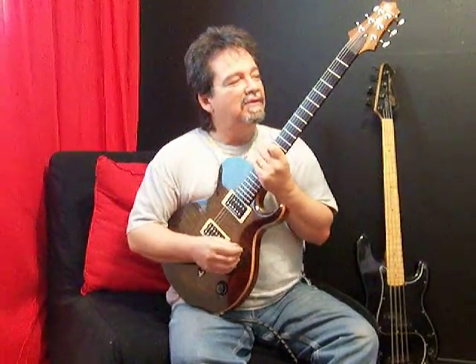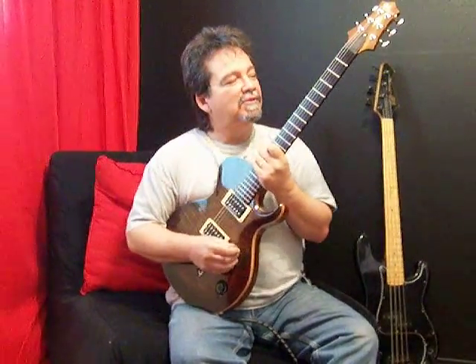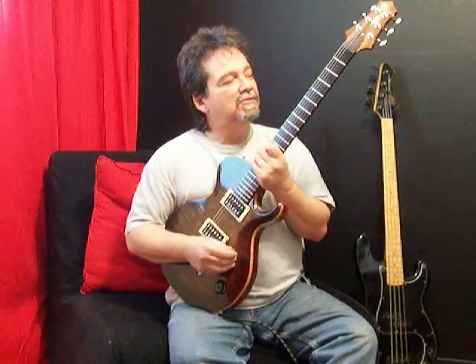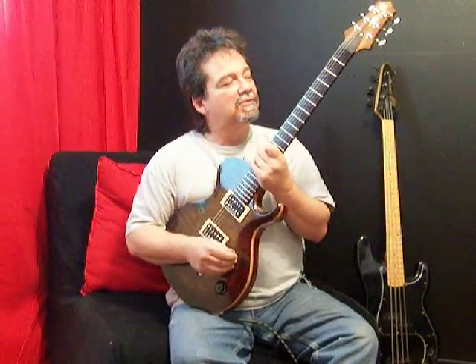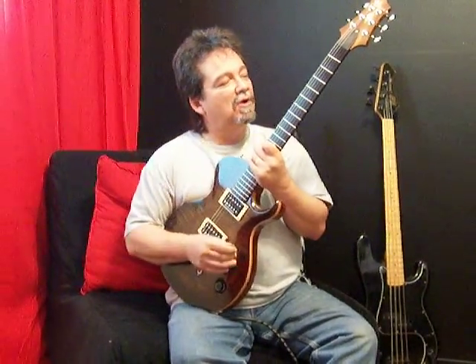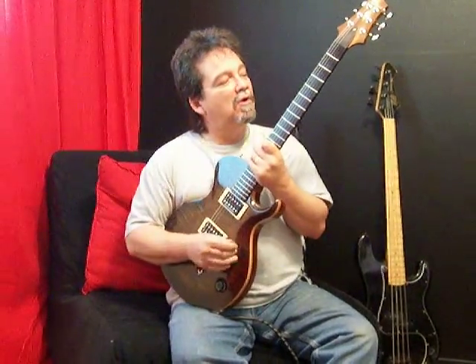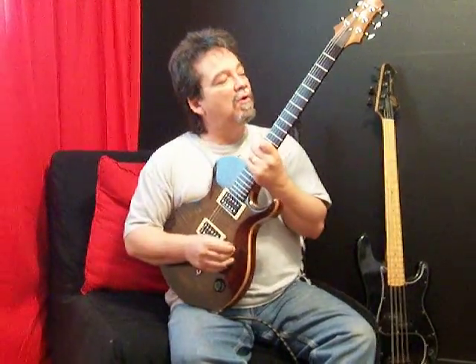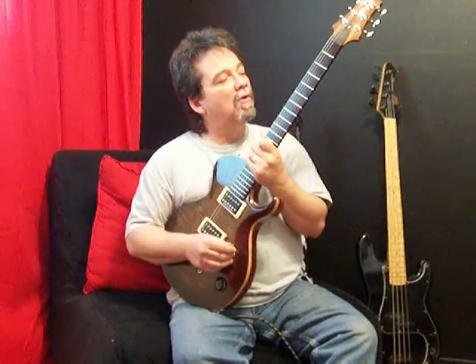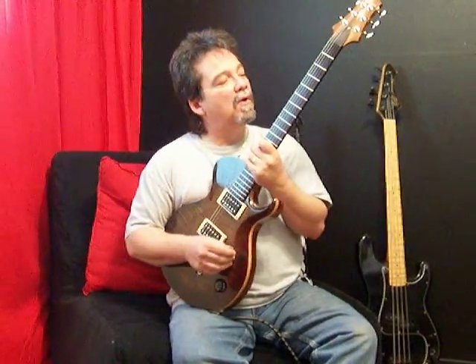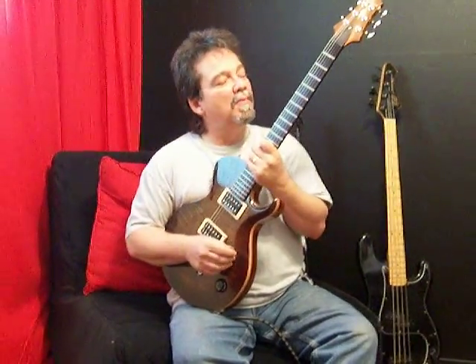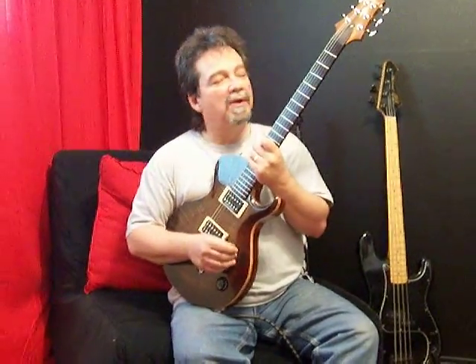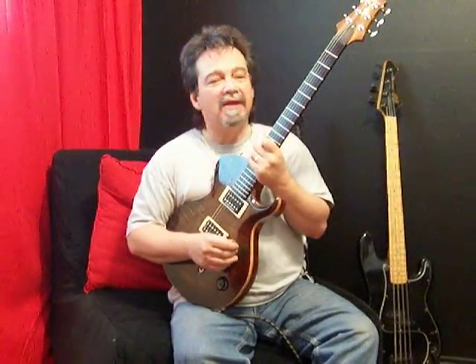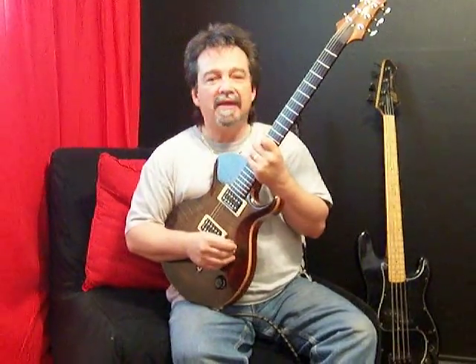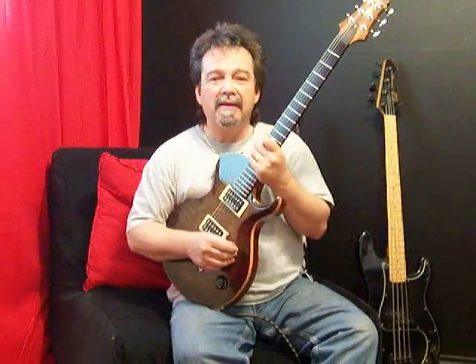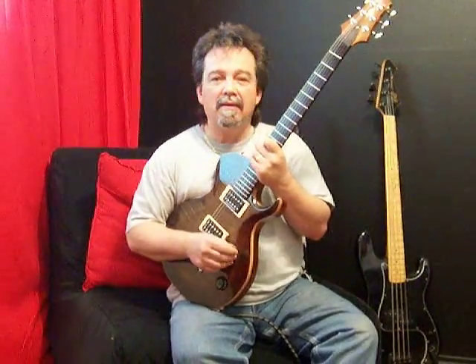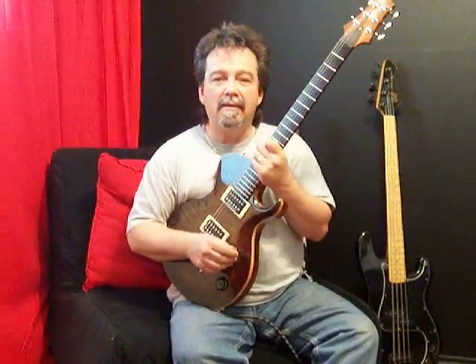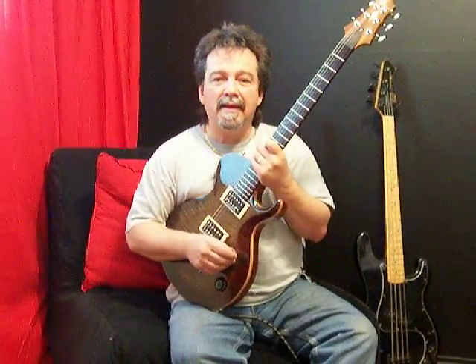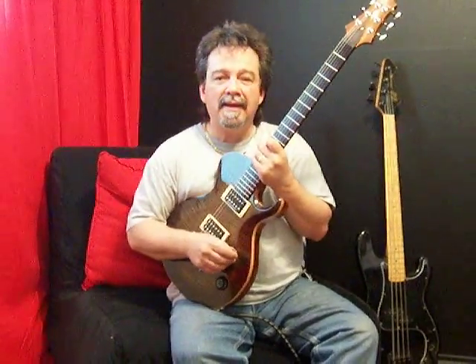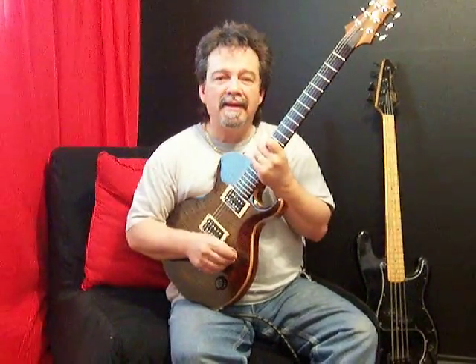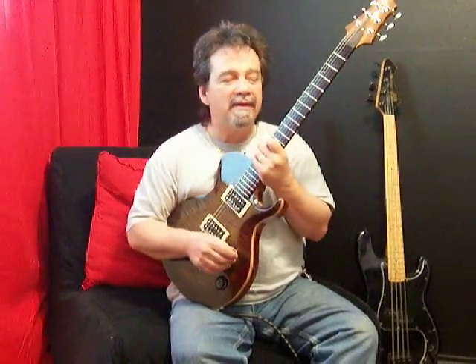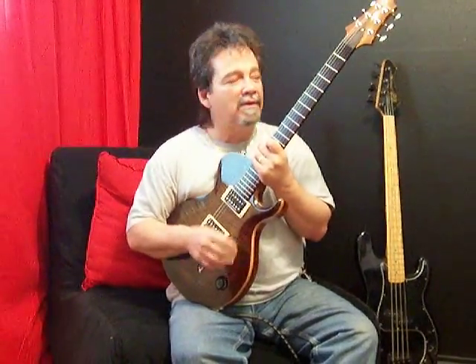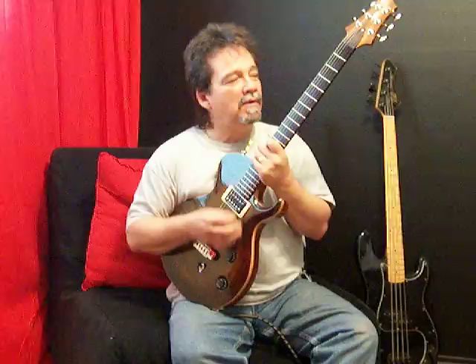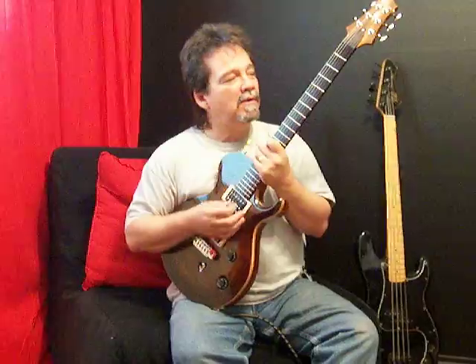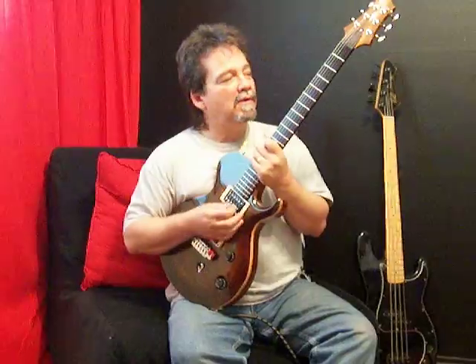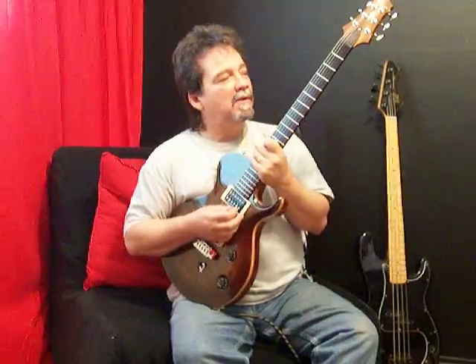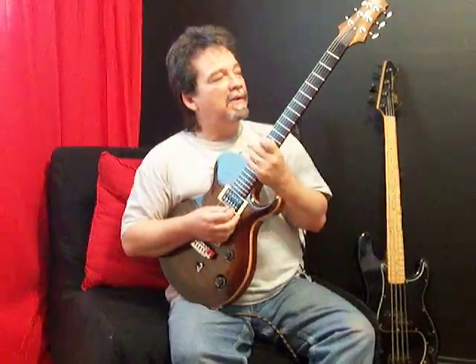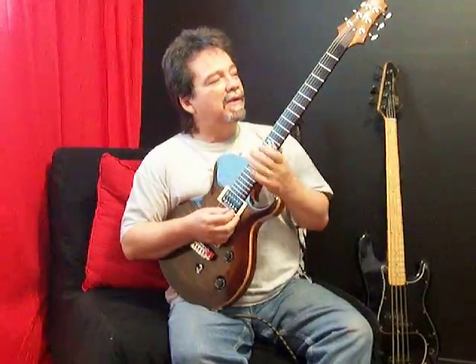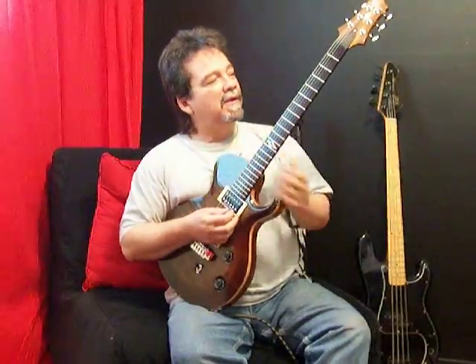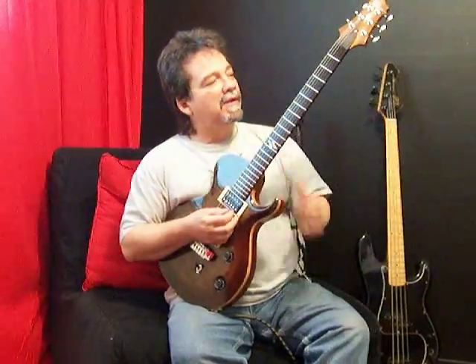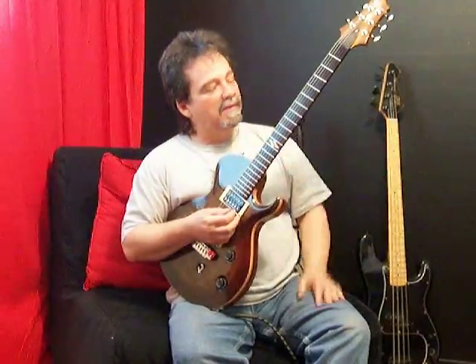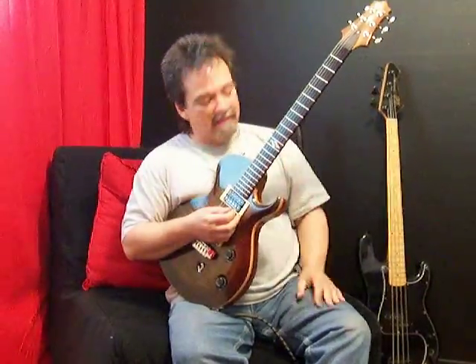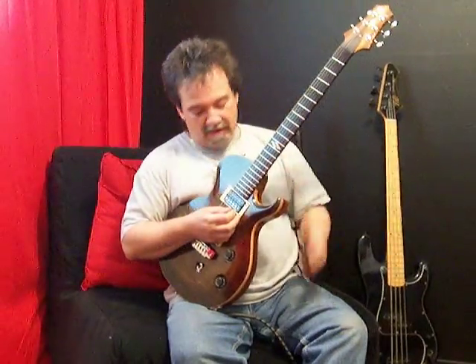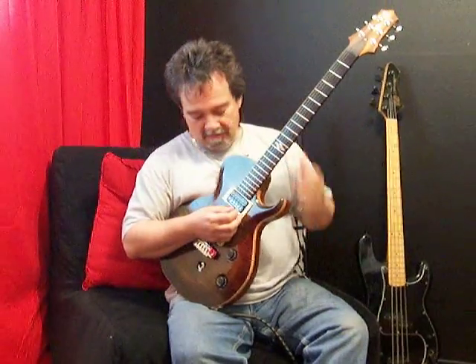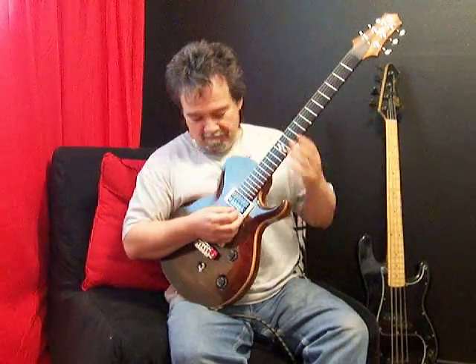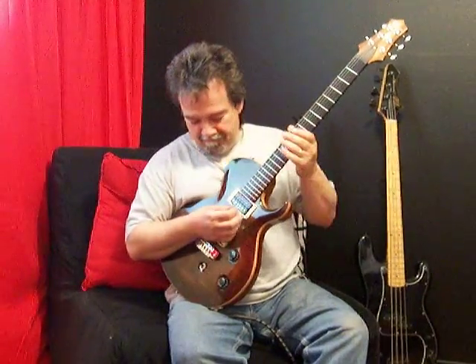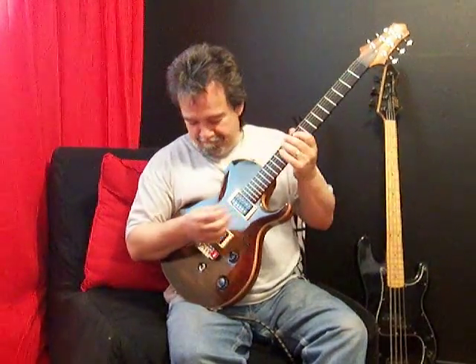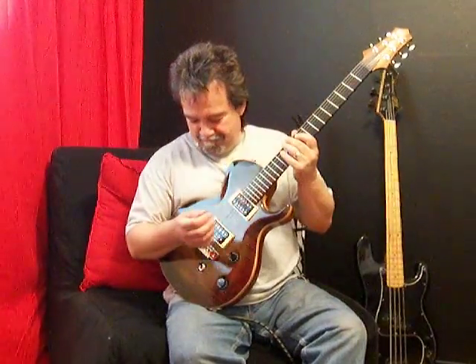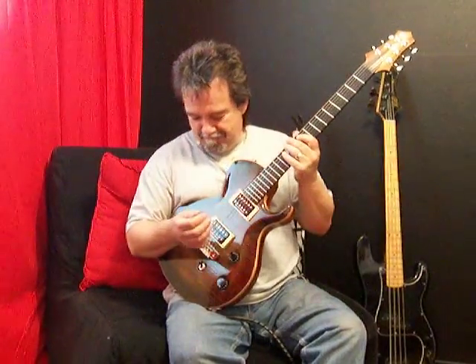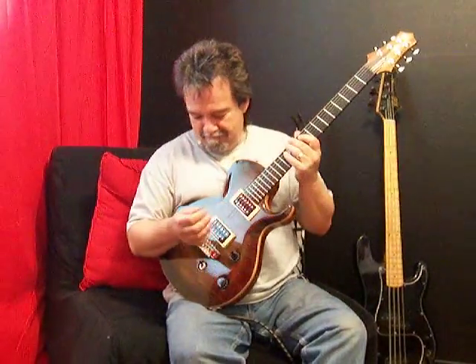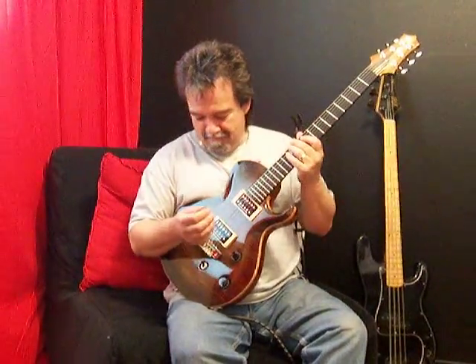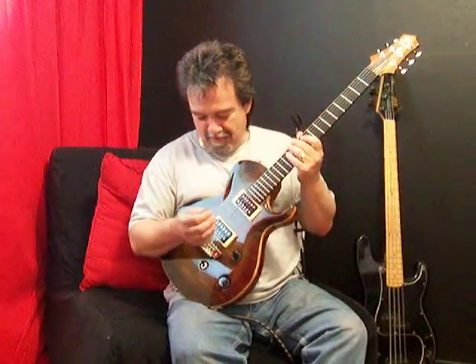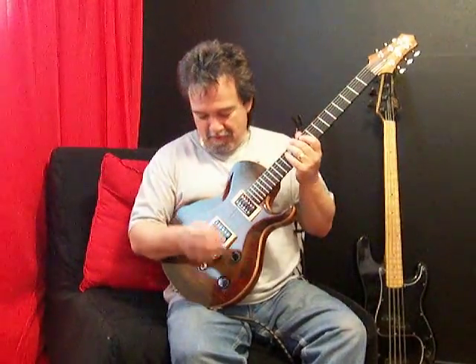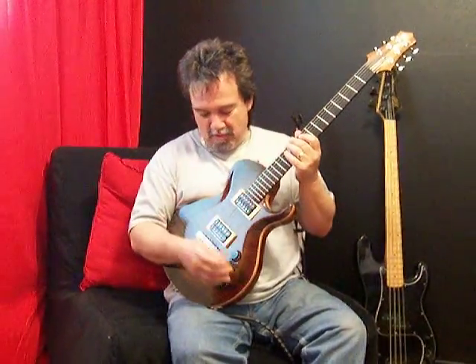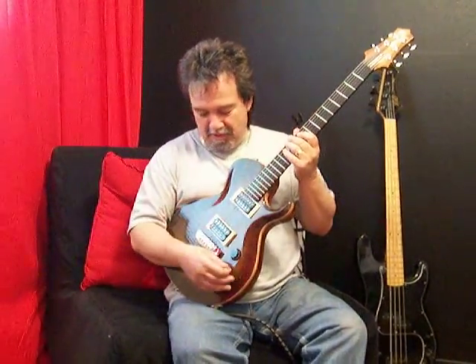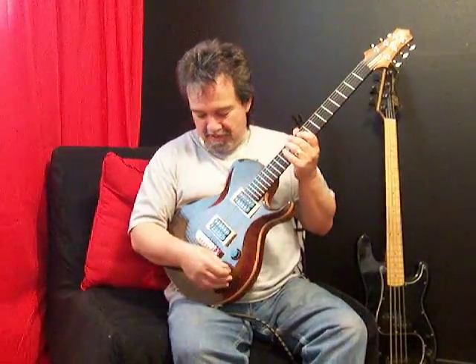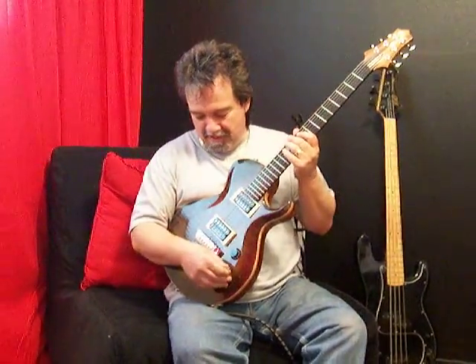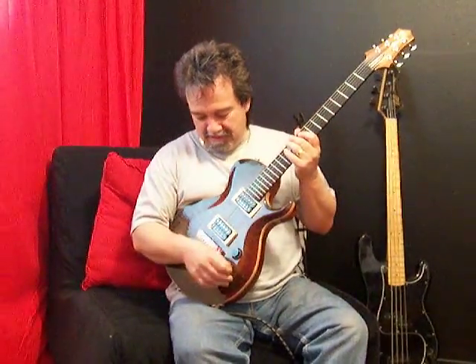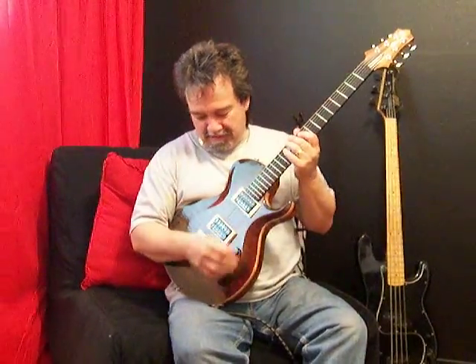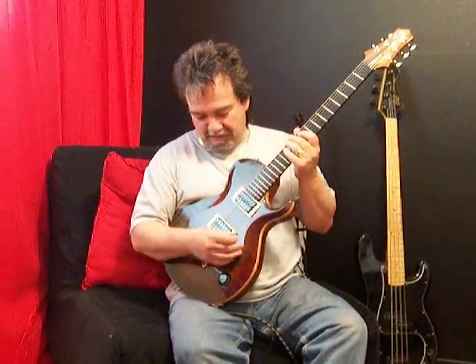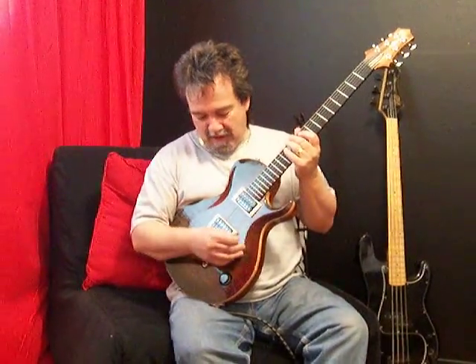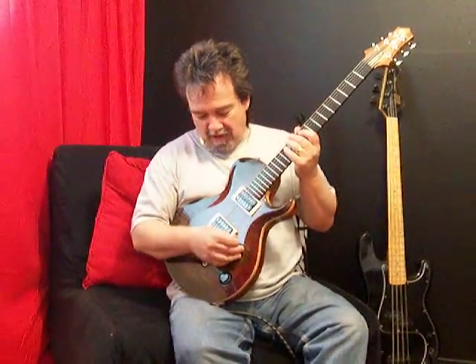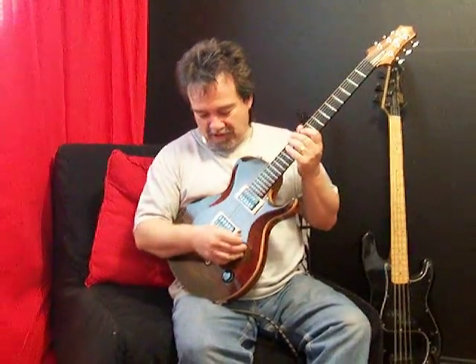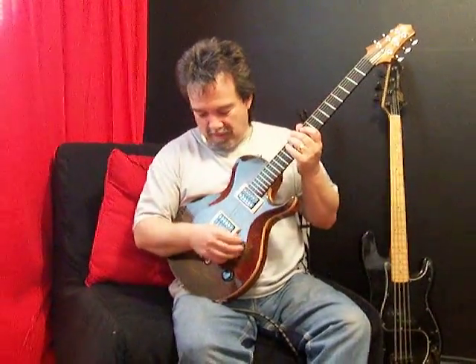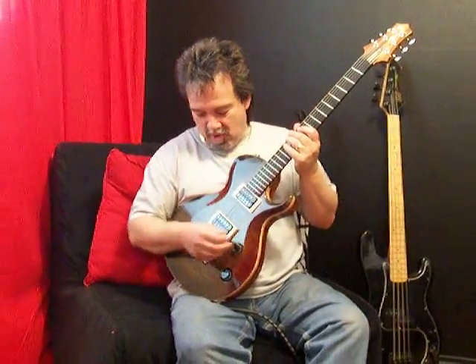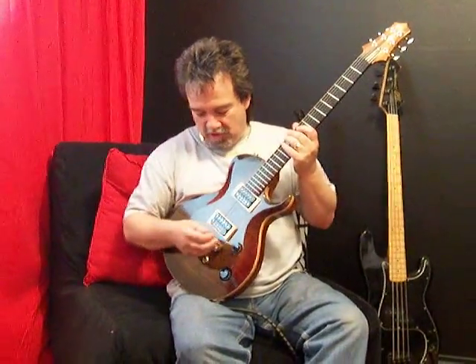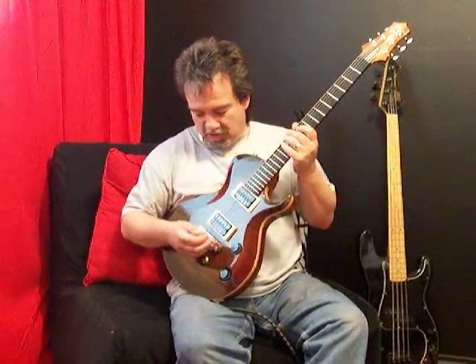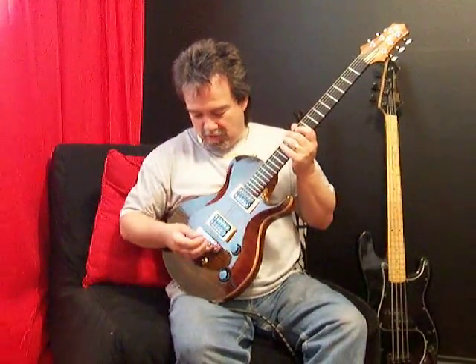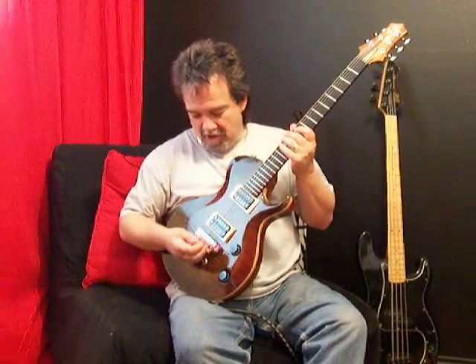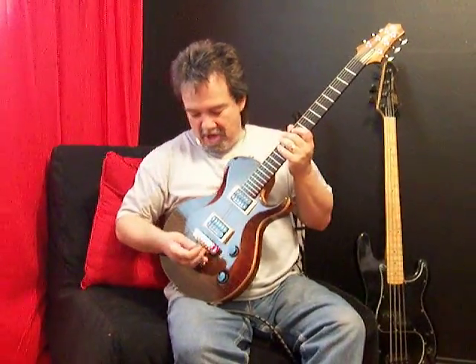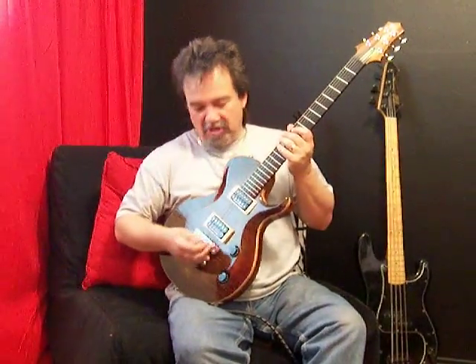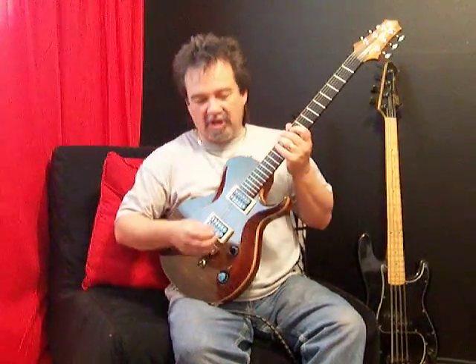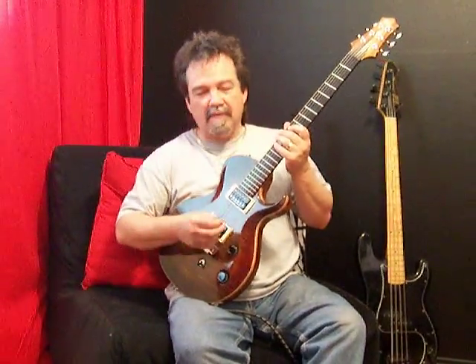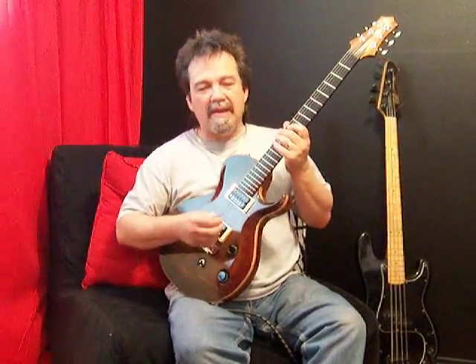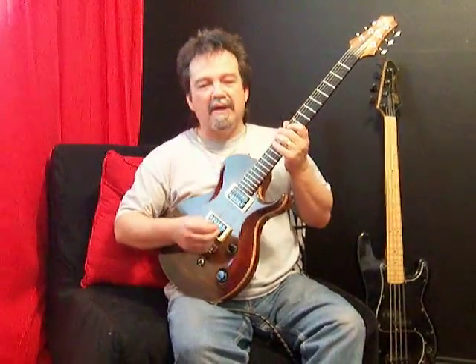So, I'm going to get on out of here, and I'm going to go dig this guitar some more. Check him out — Saint Guitars.